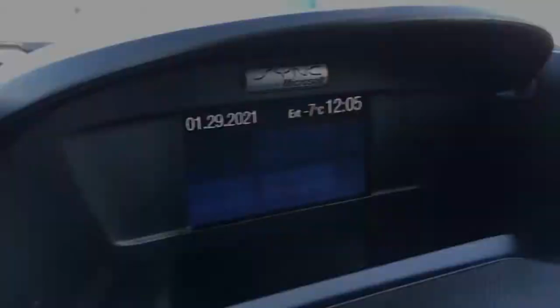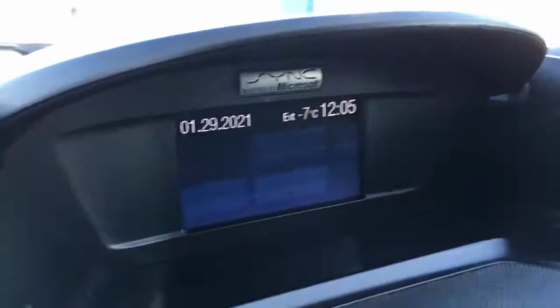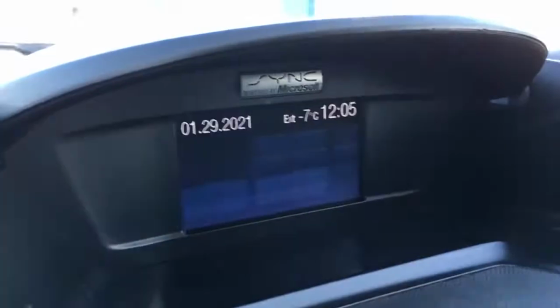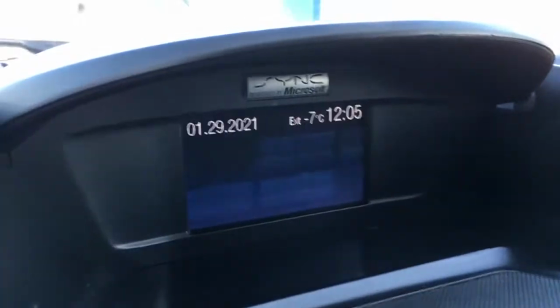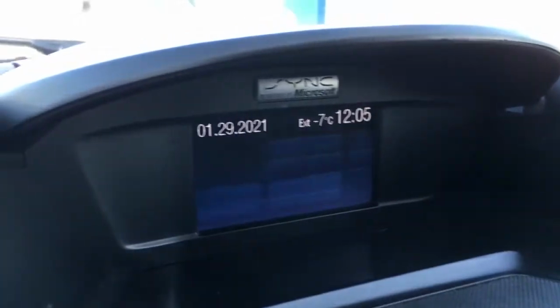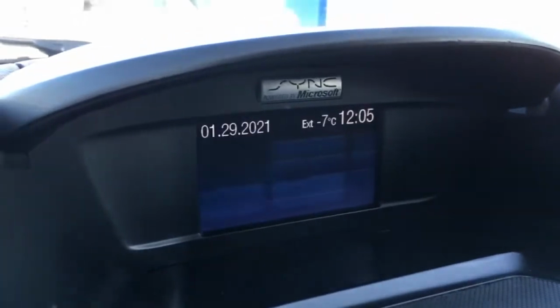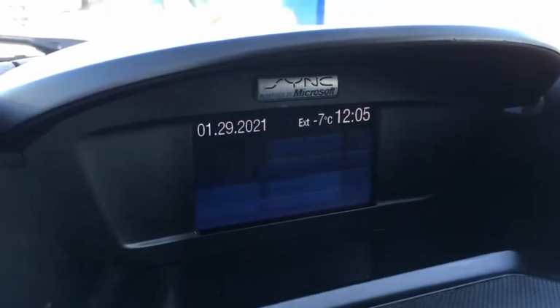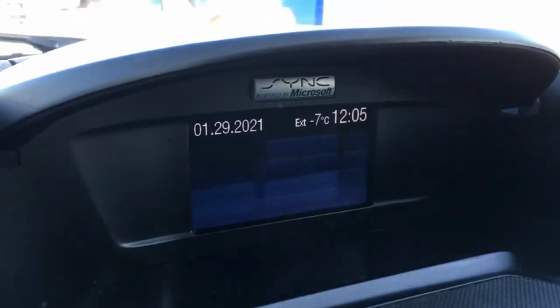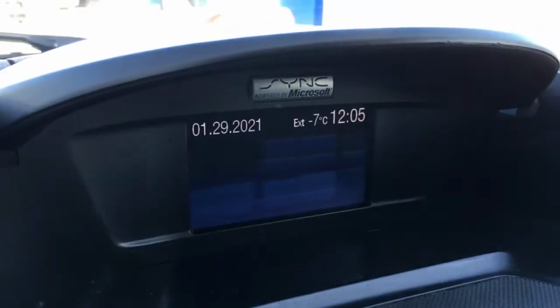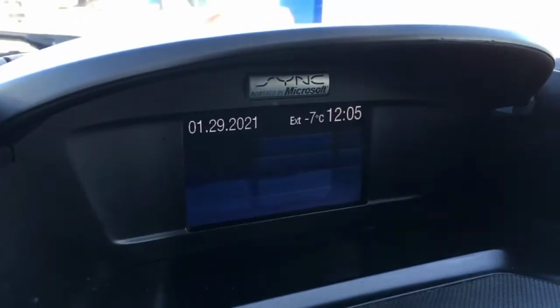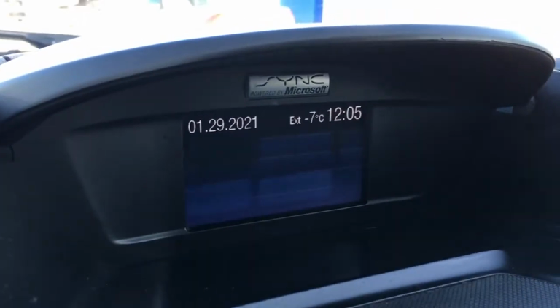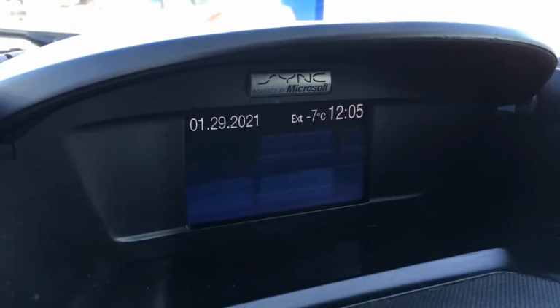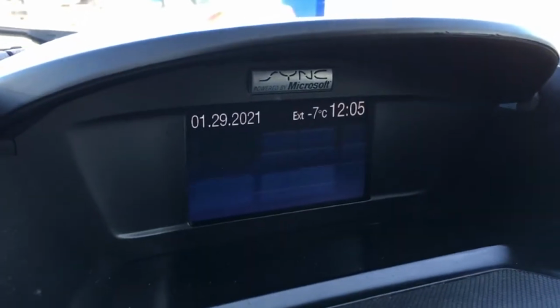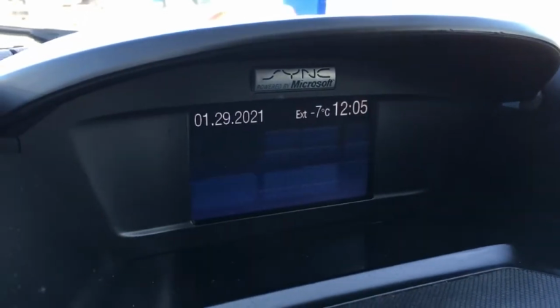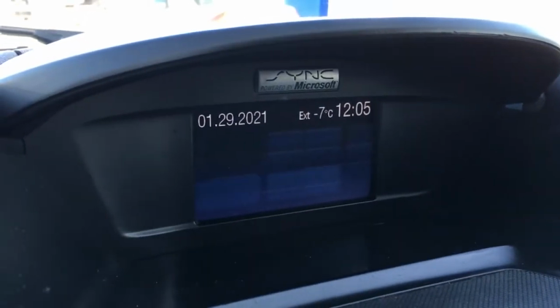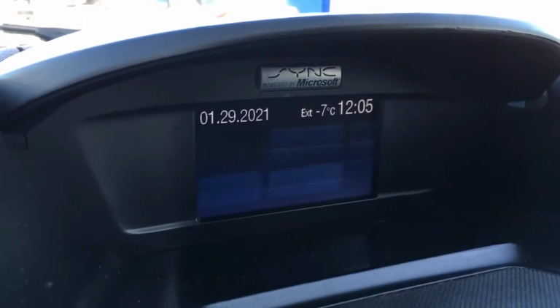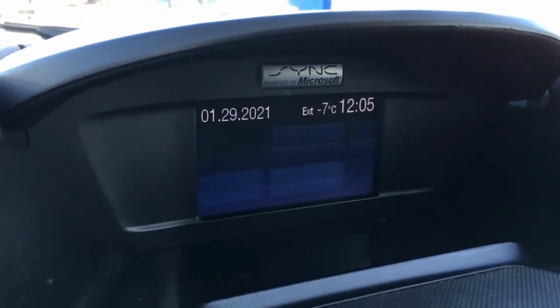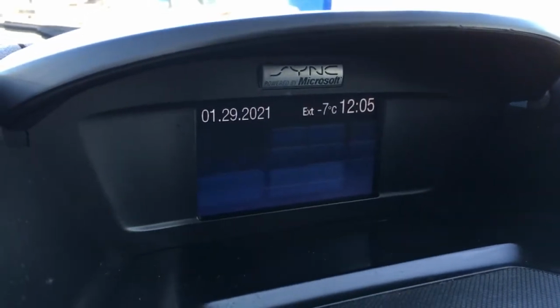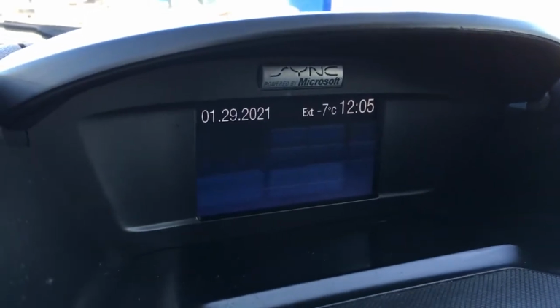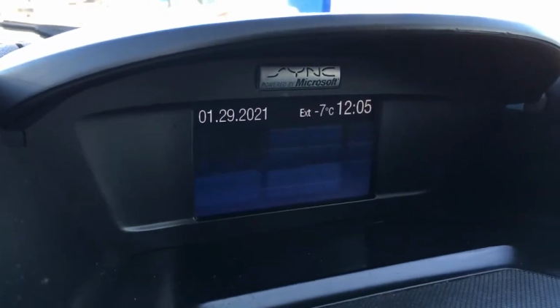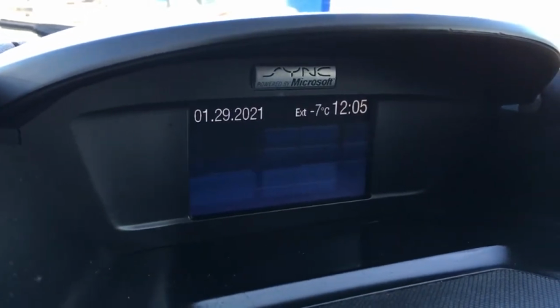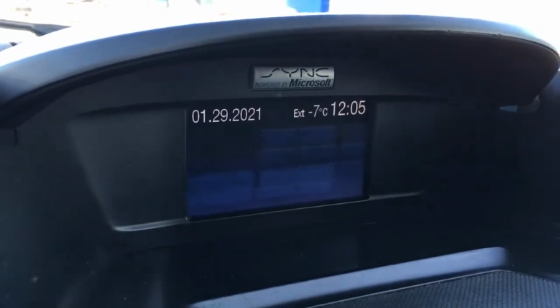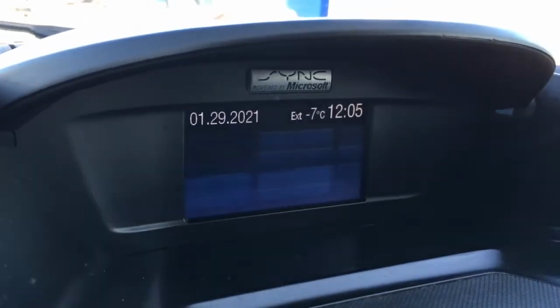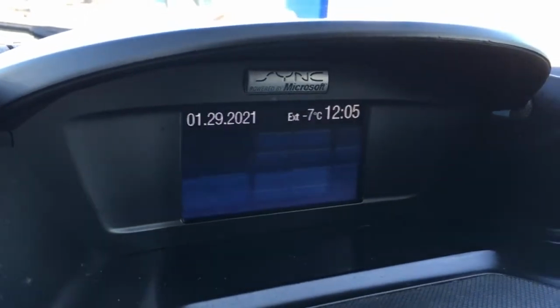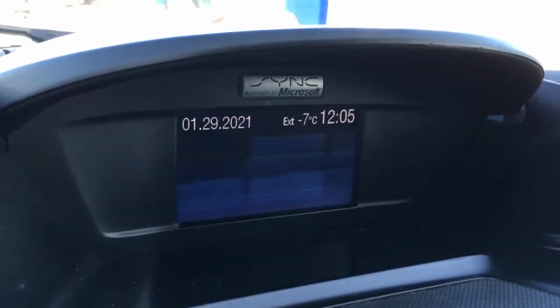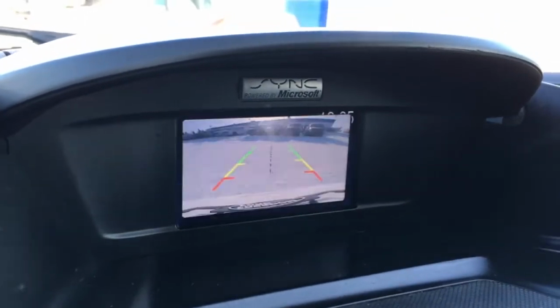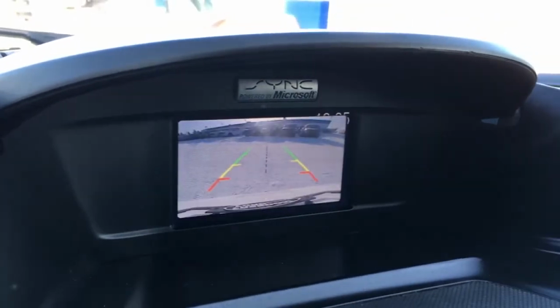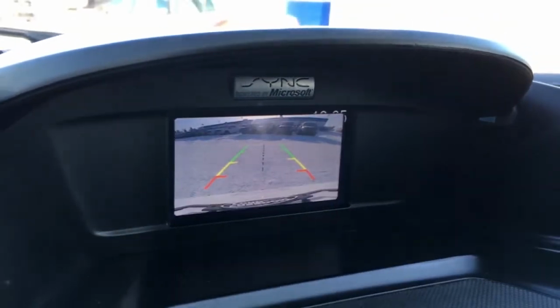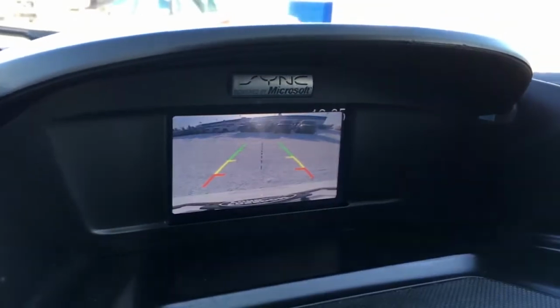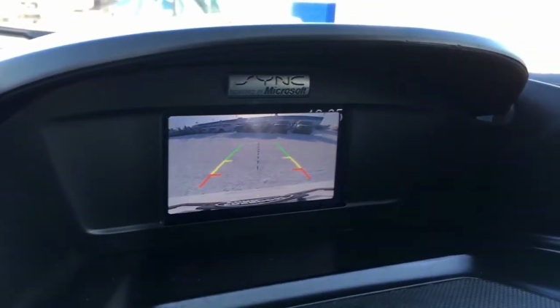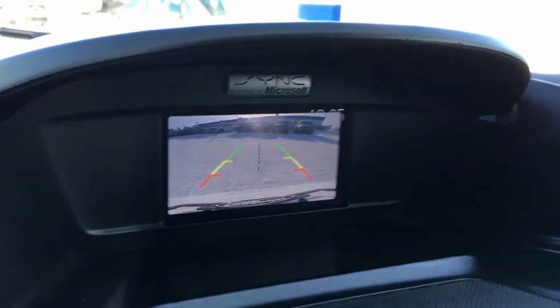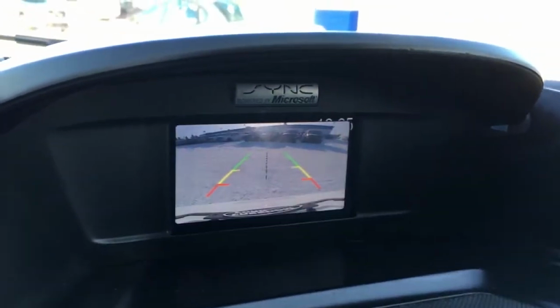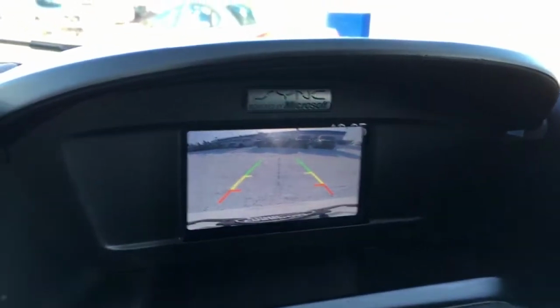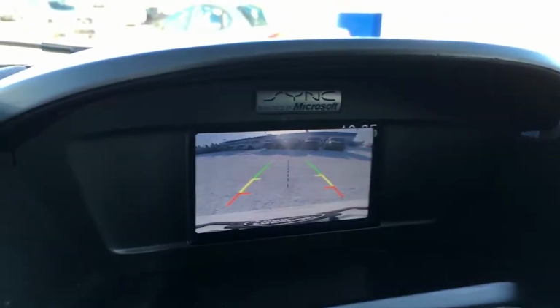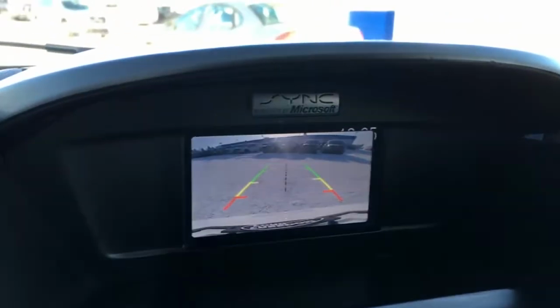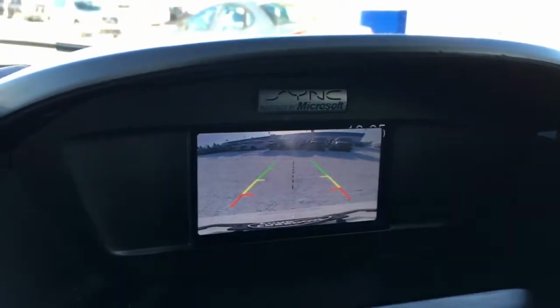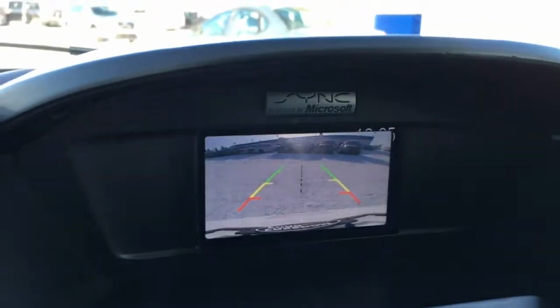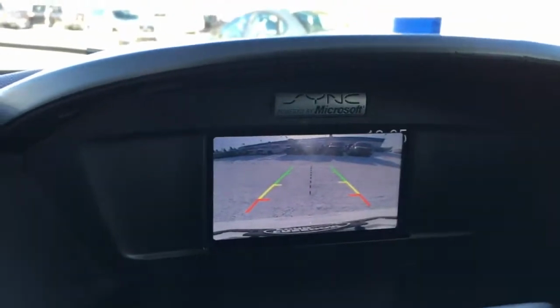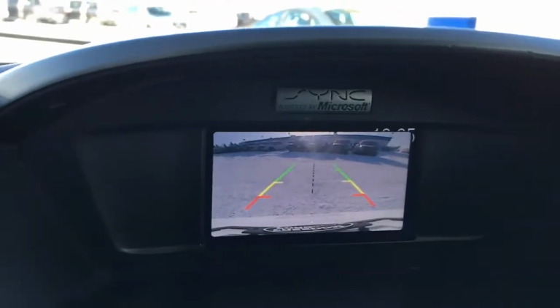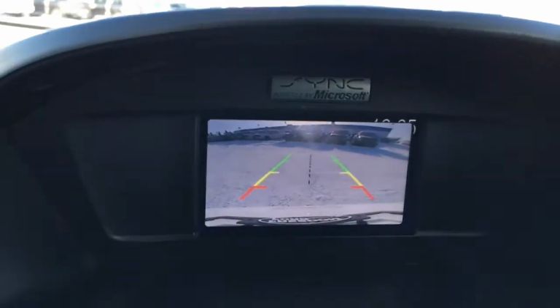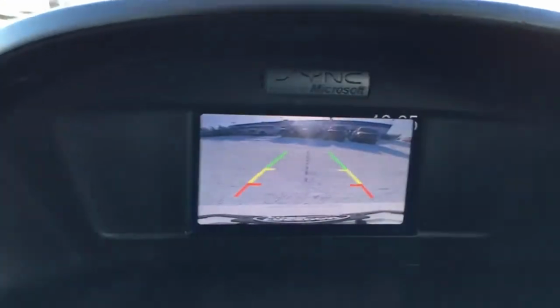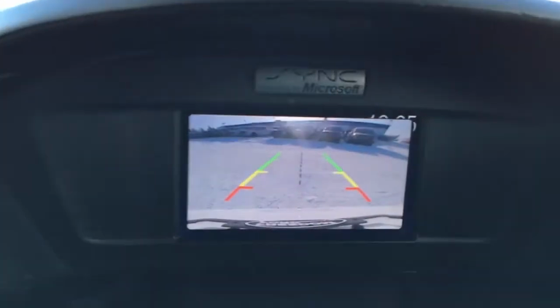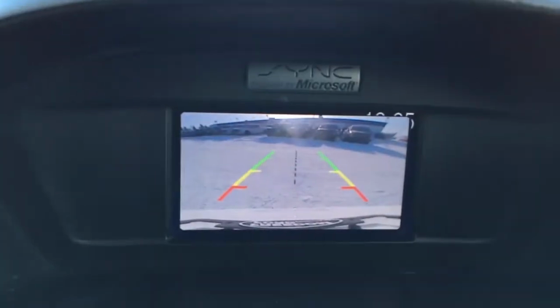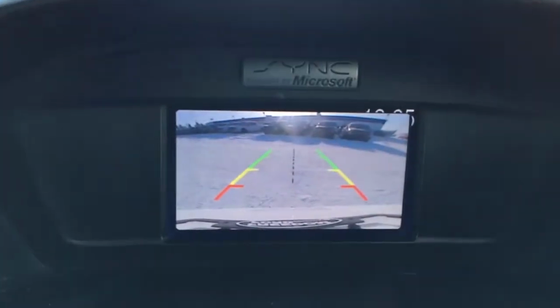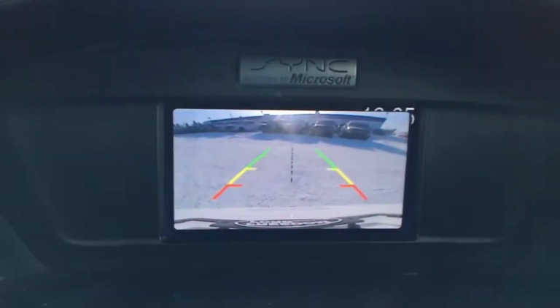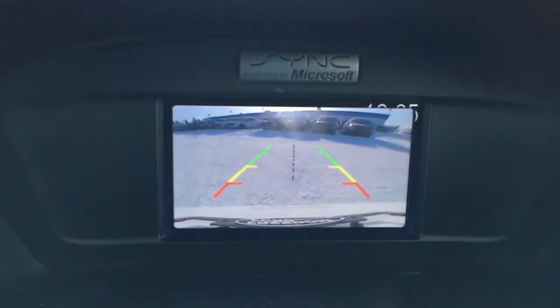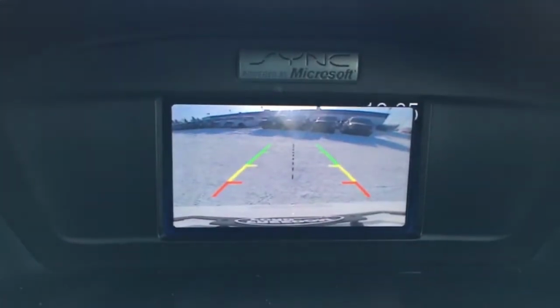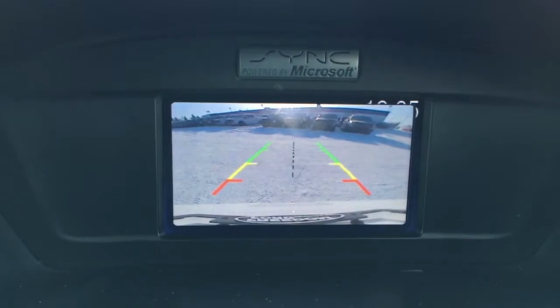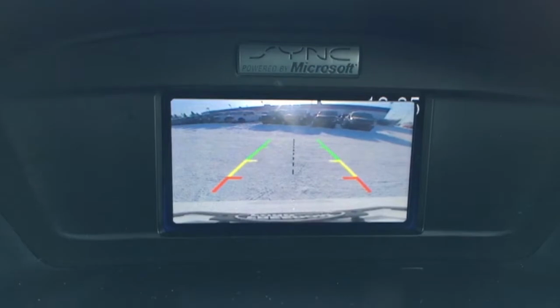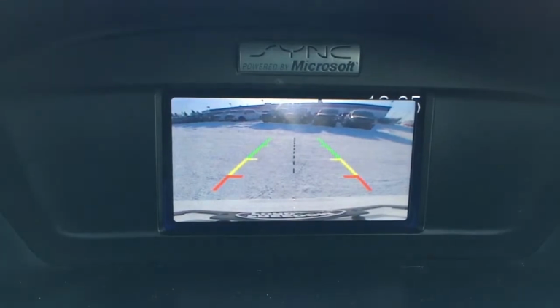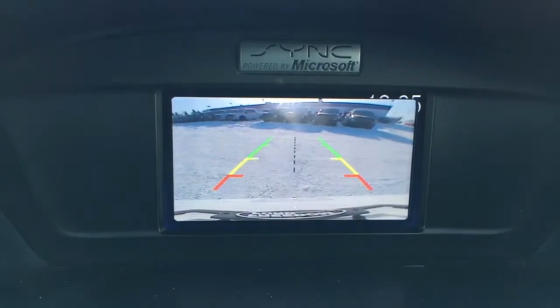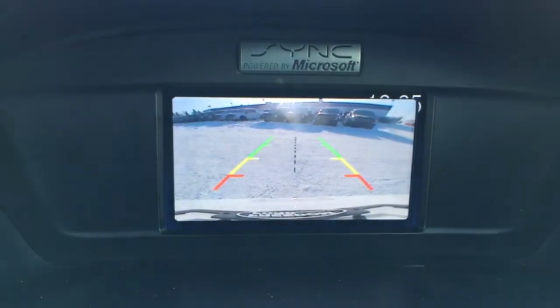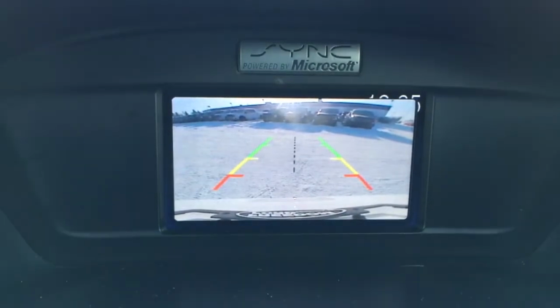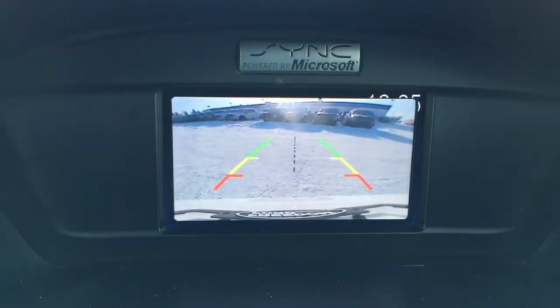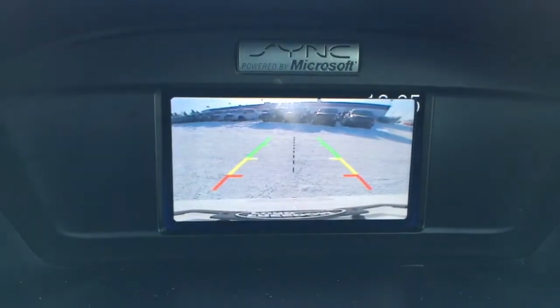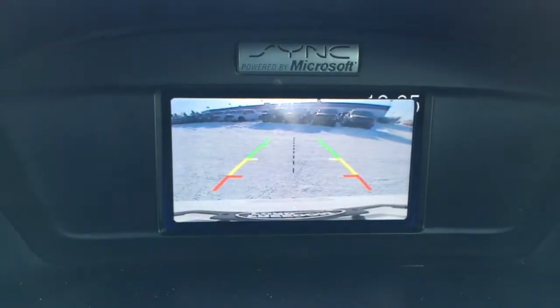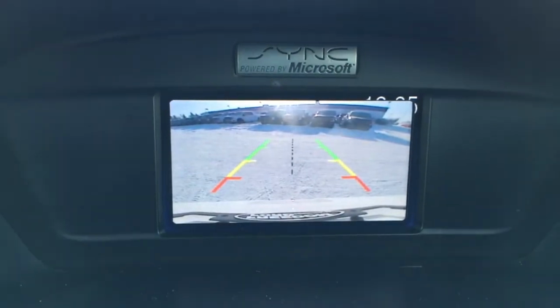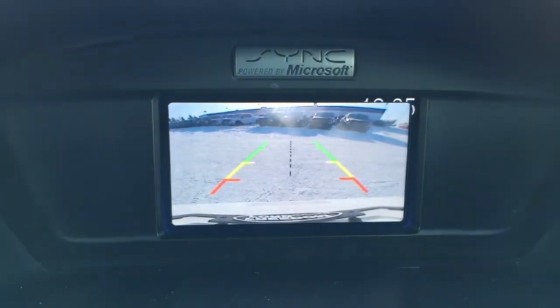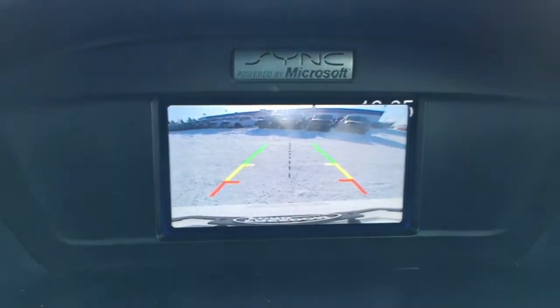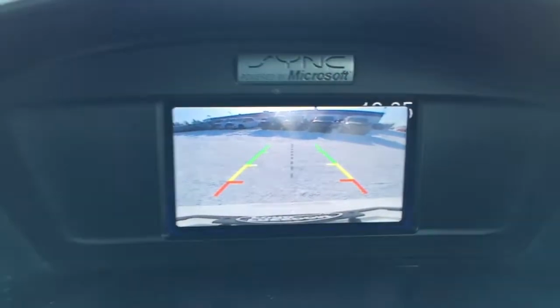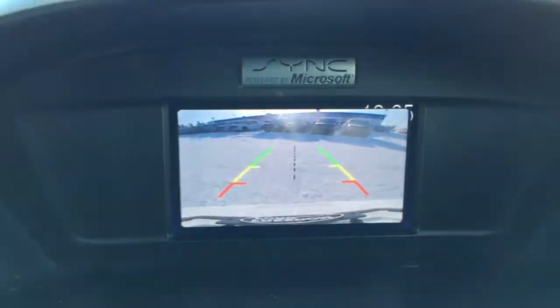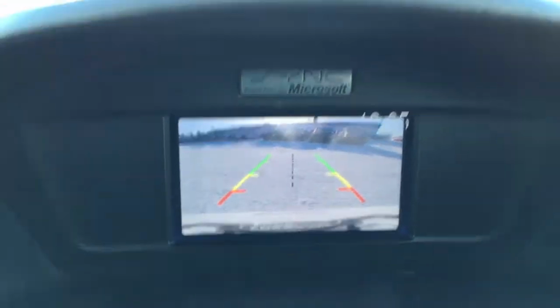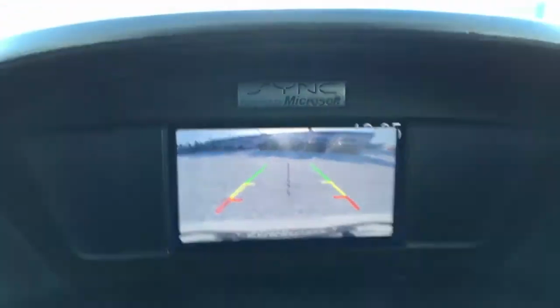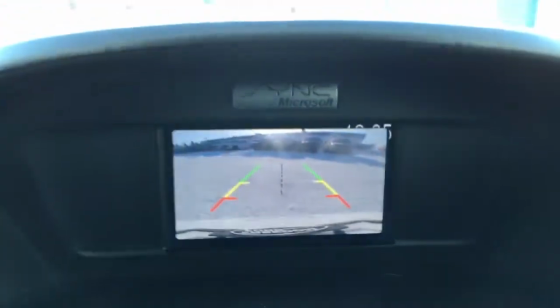Up top of the center of your dash is your display center. When you kick it in reverse, it does have a backup cam with a distance measuring line and centering line.